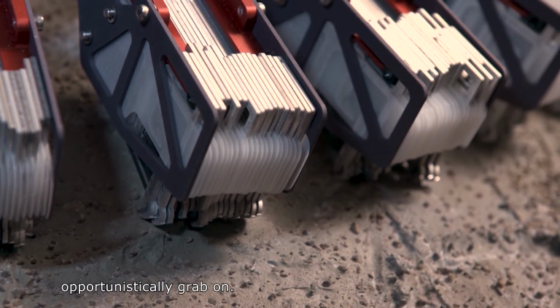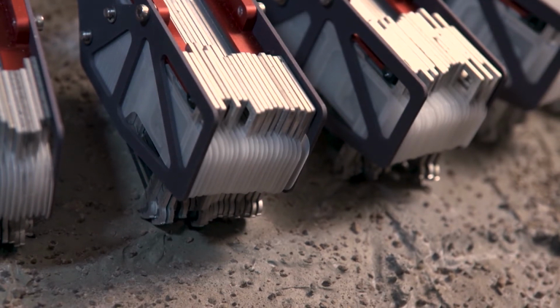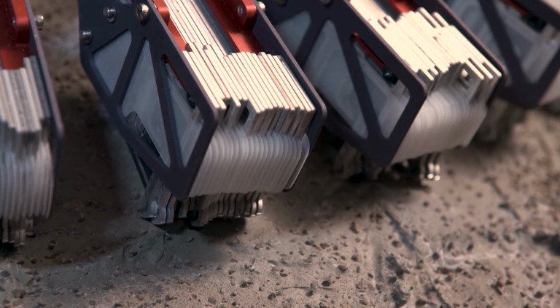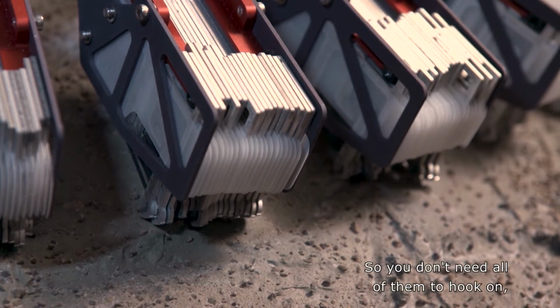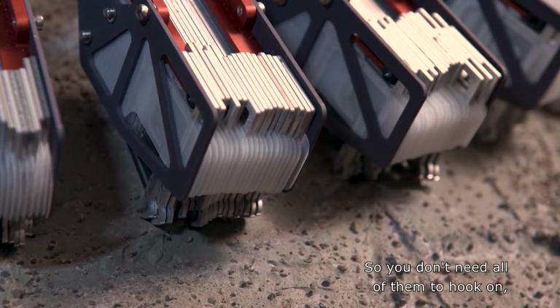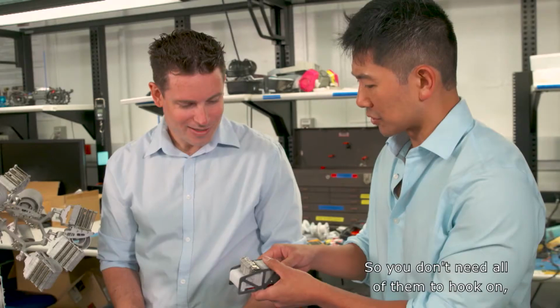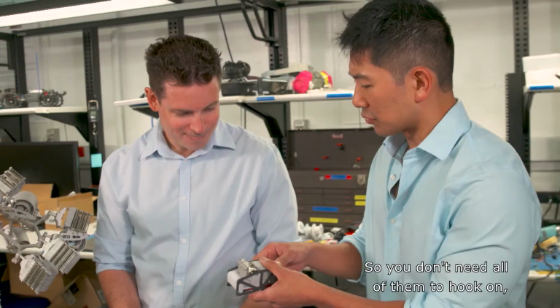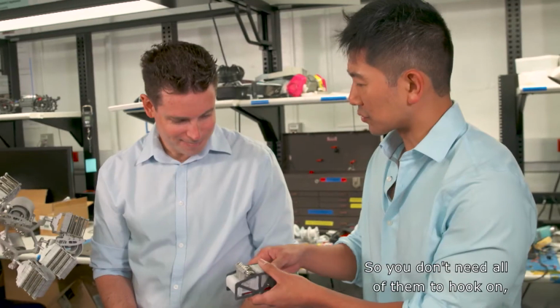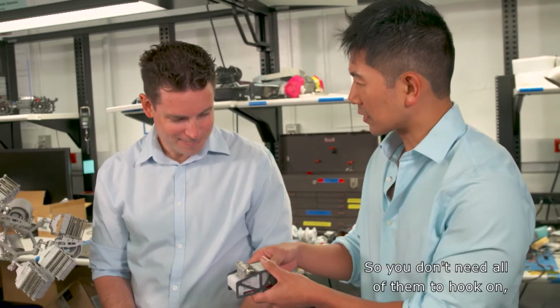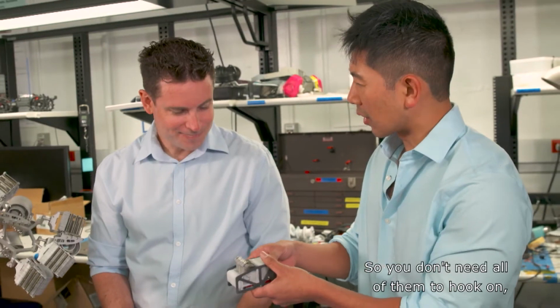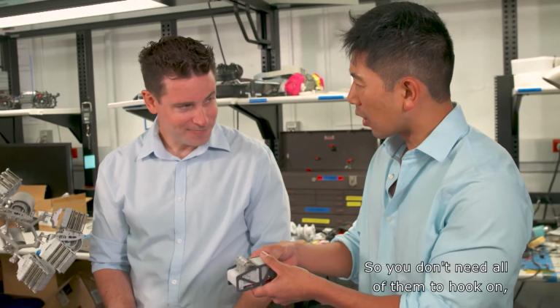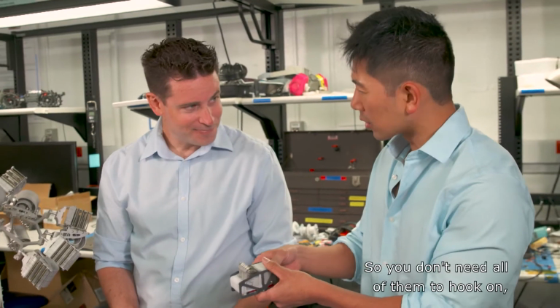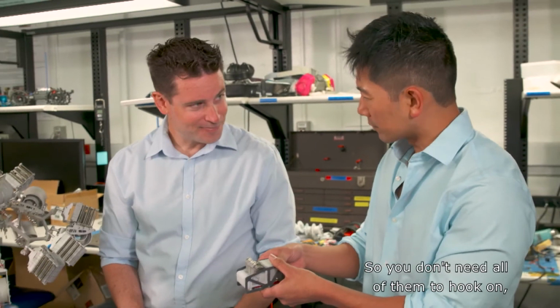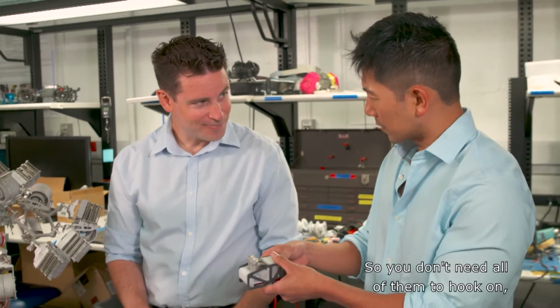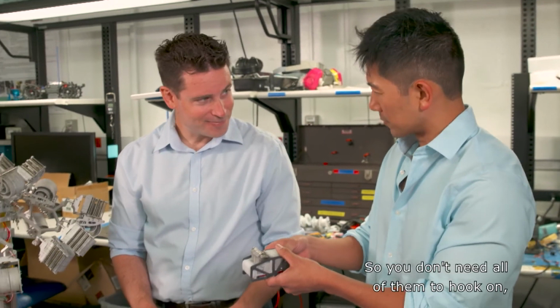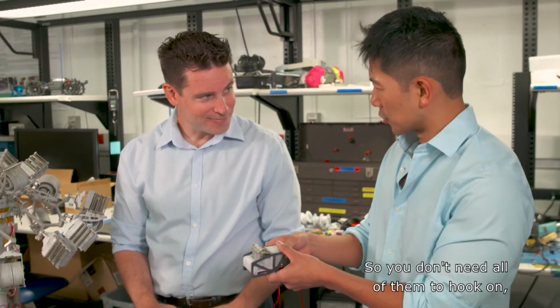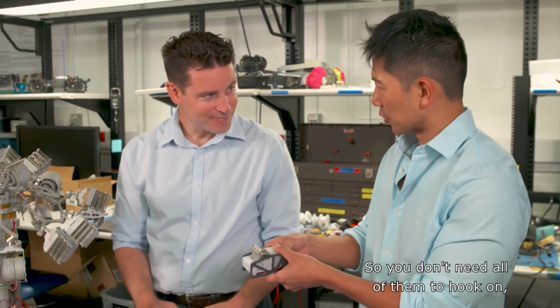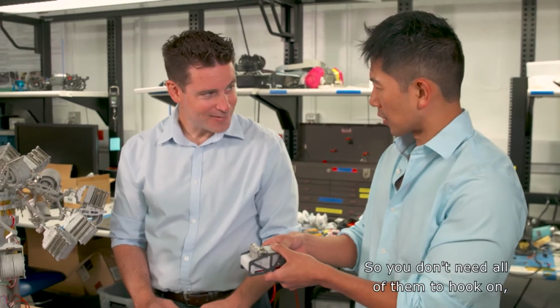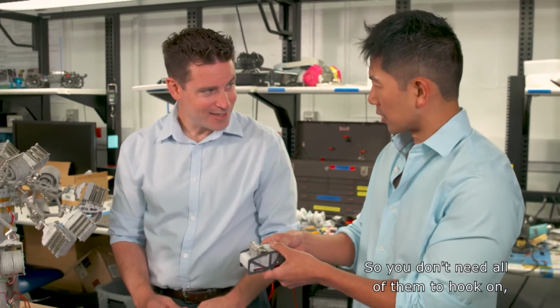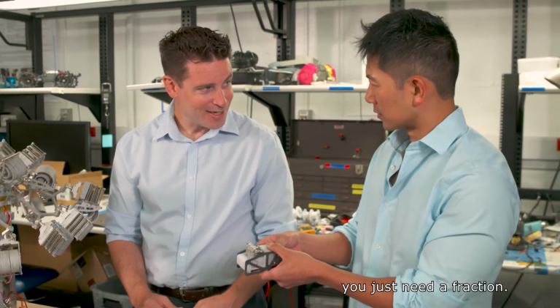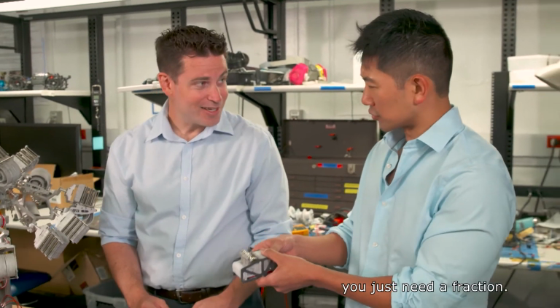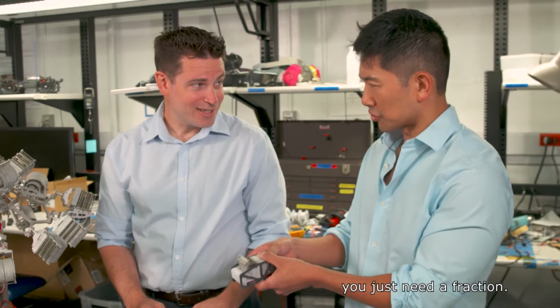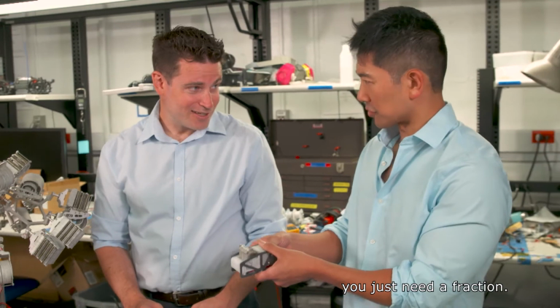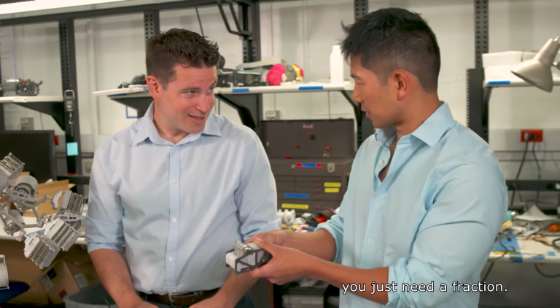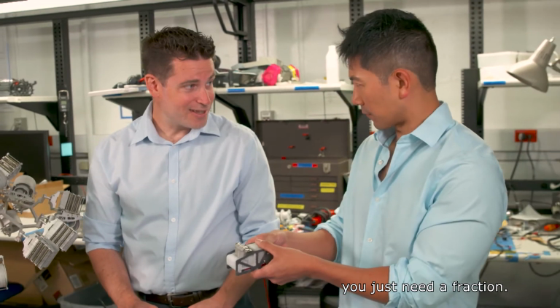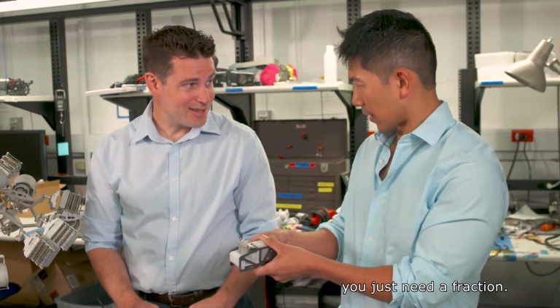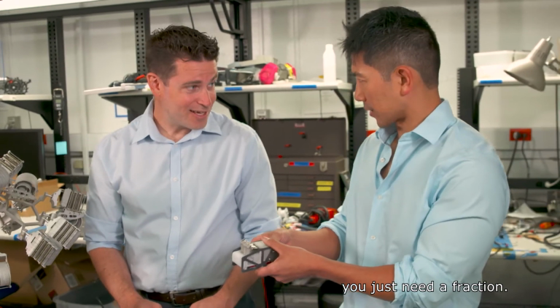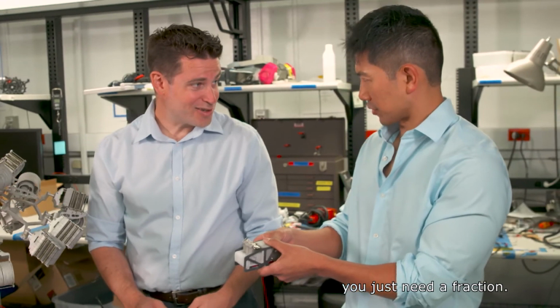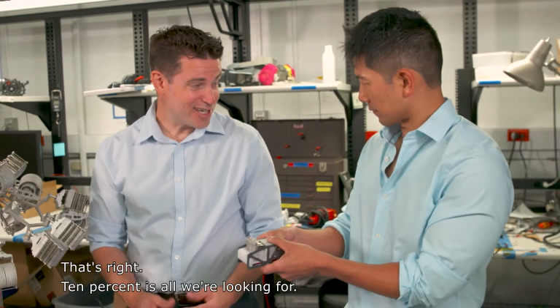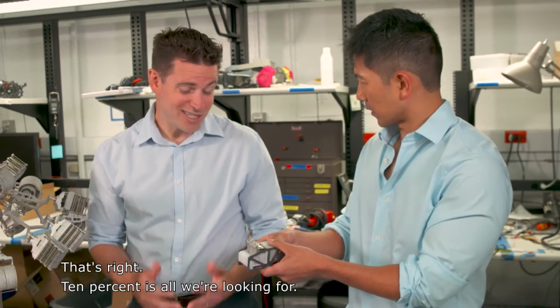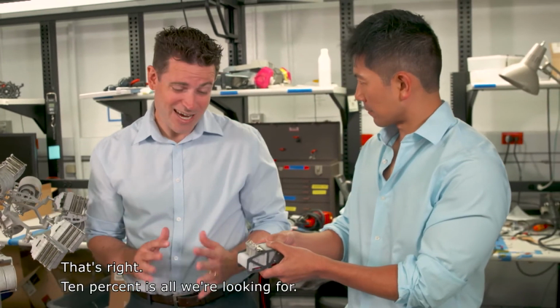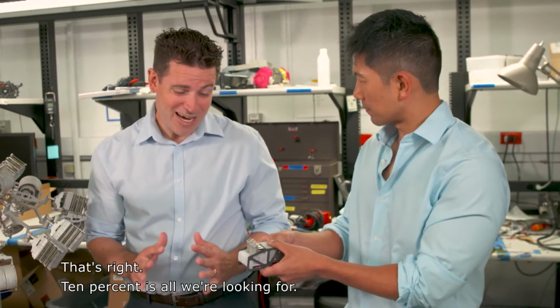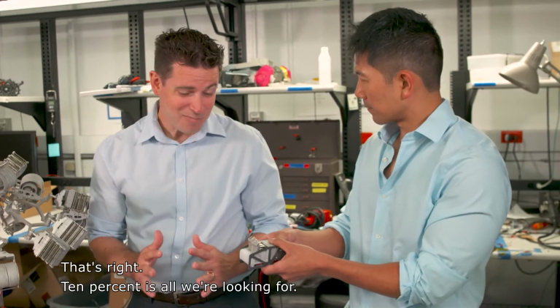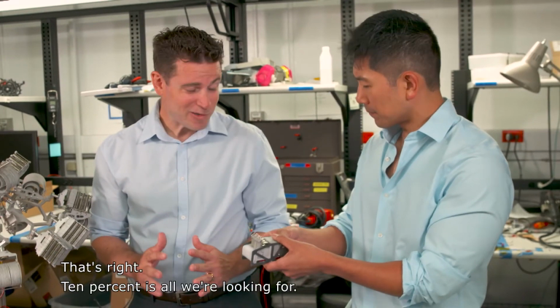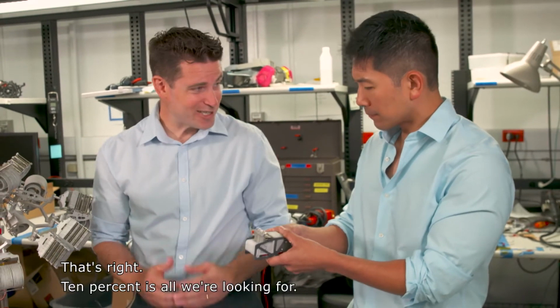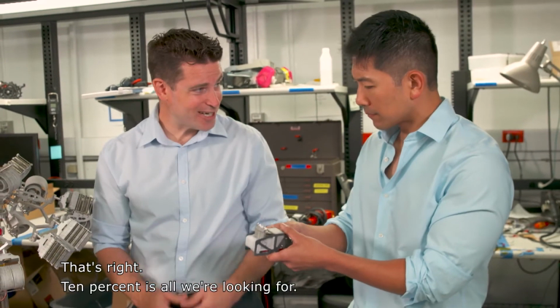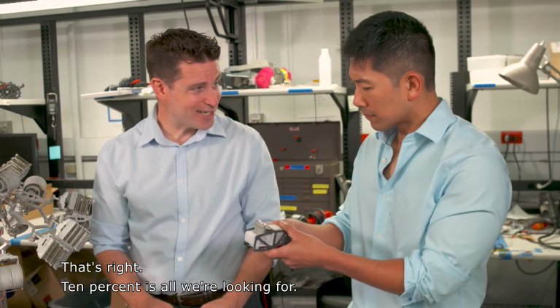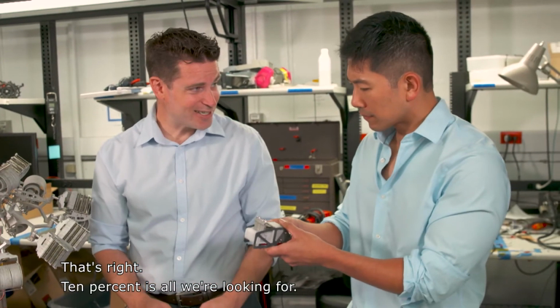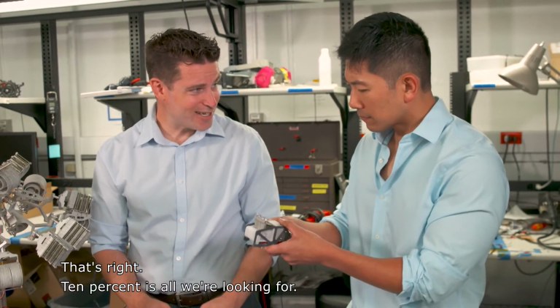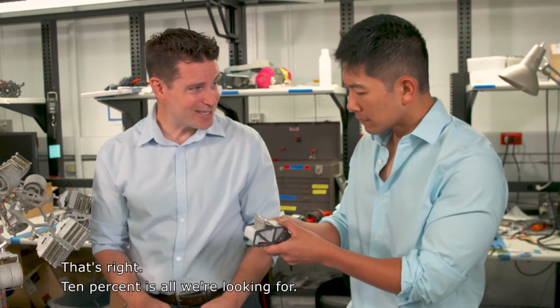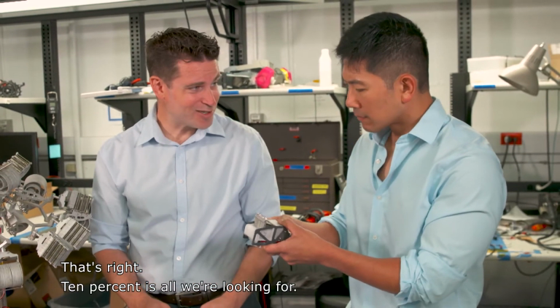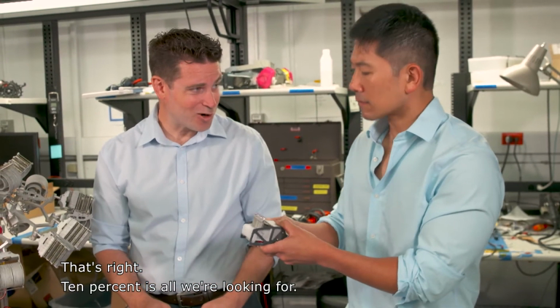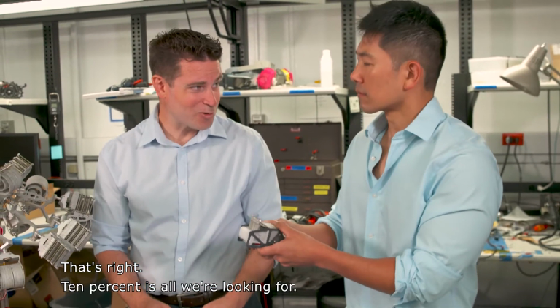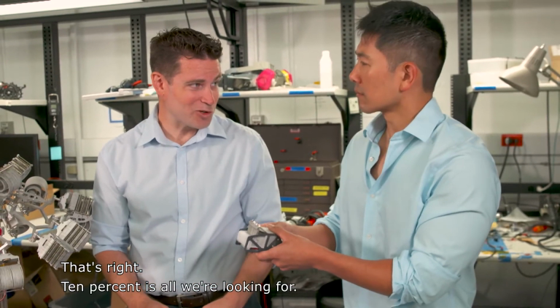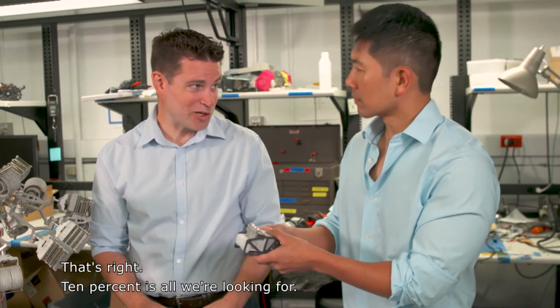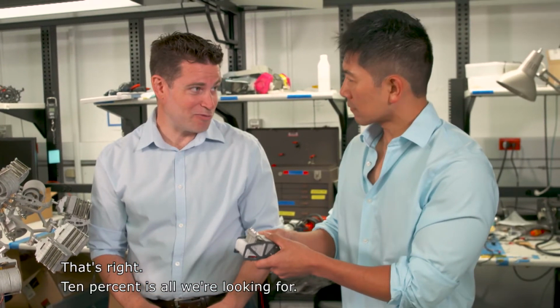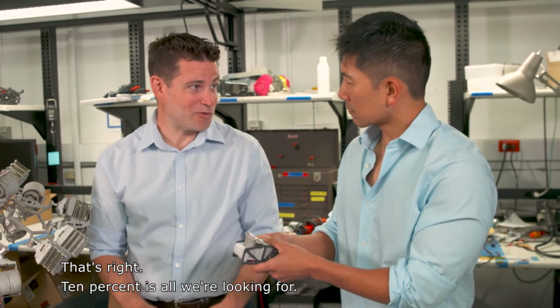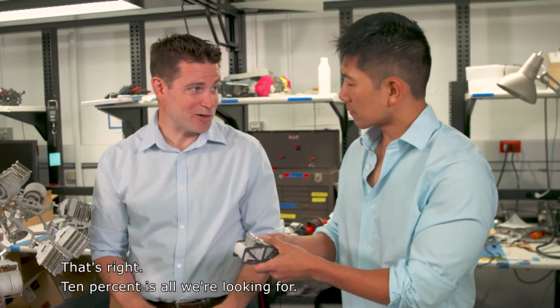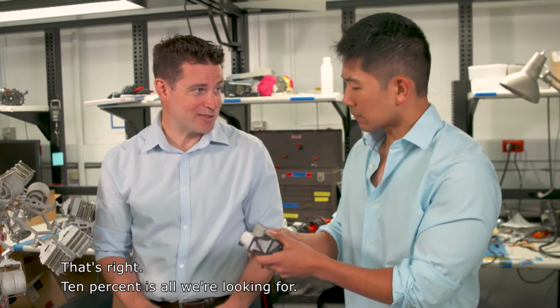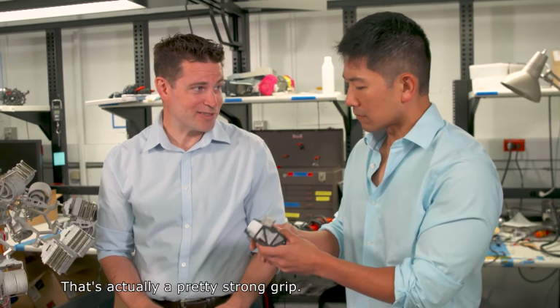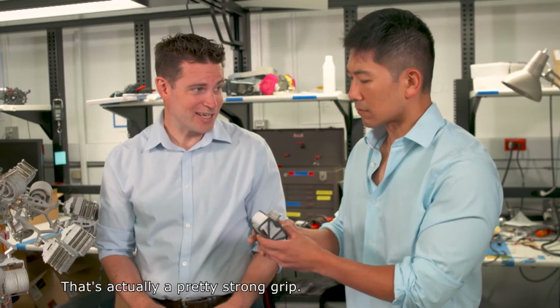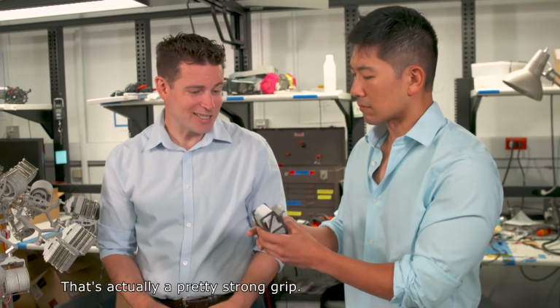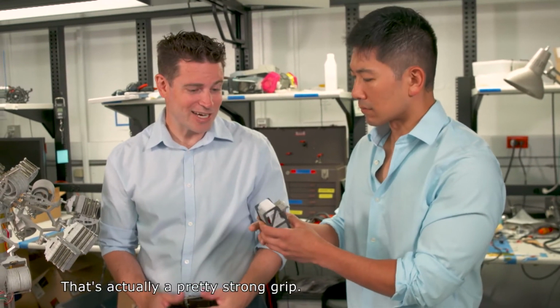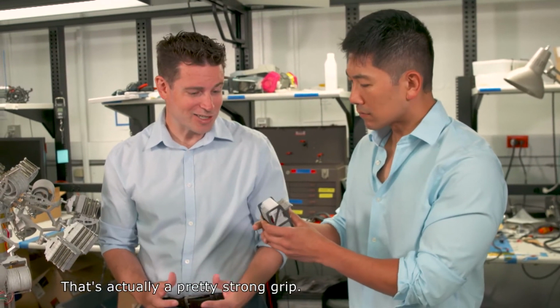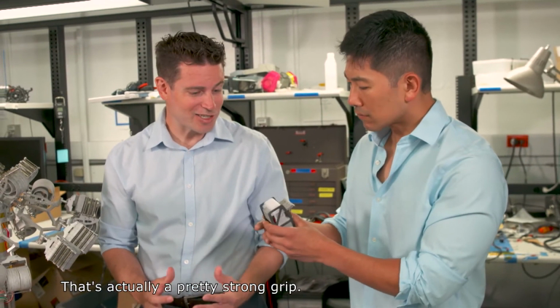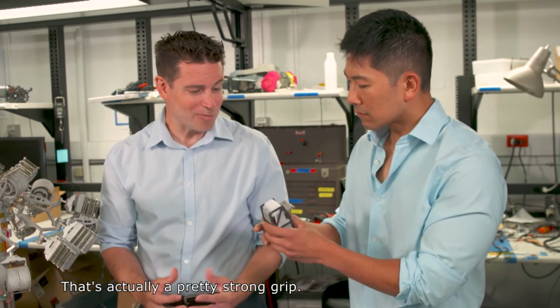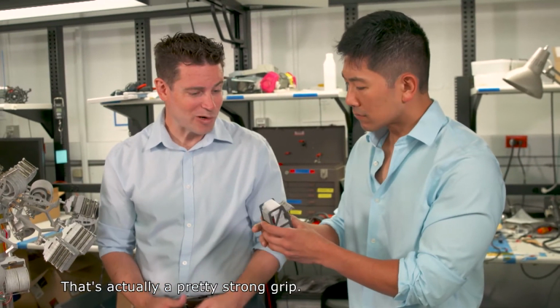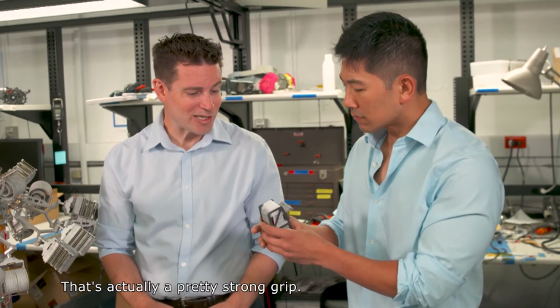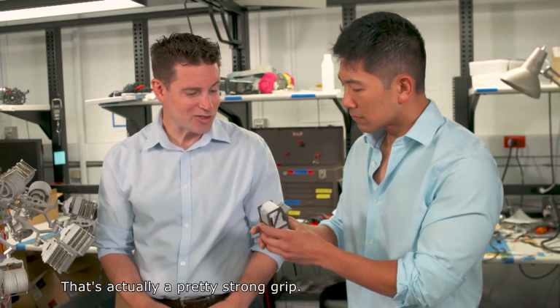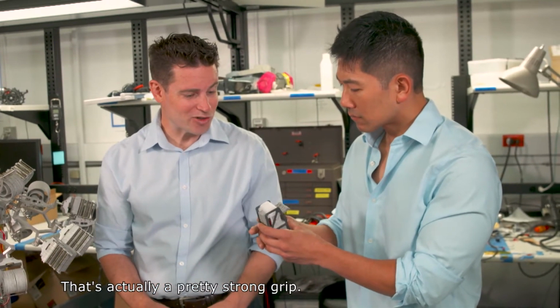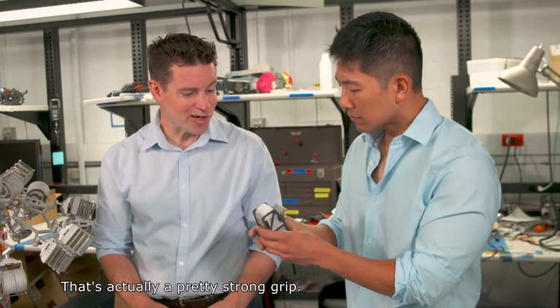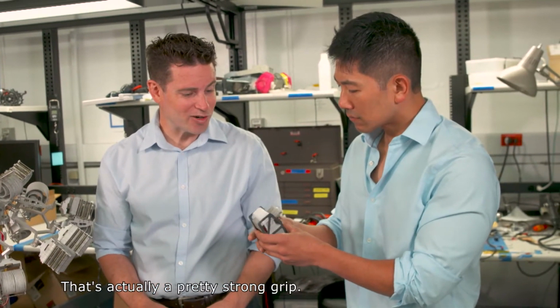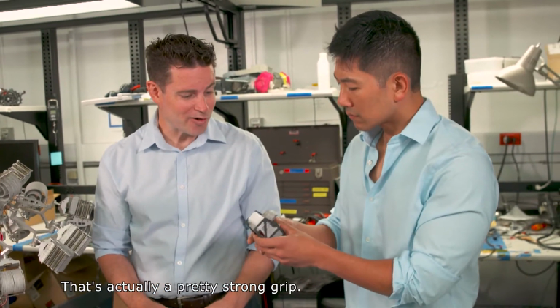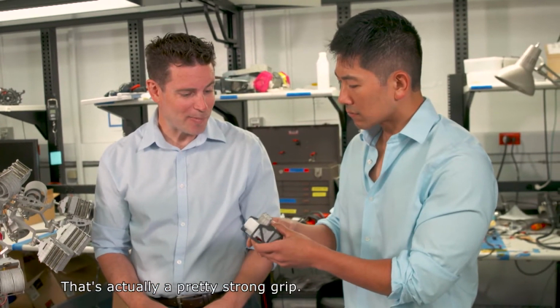Wow. So you don't need all of them to hook on — you just need a fraction. That's right, 10% is all we're looking for. That's actually a pretty strong grip.